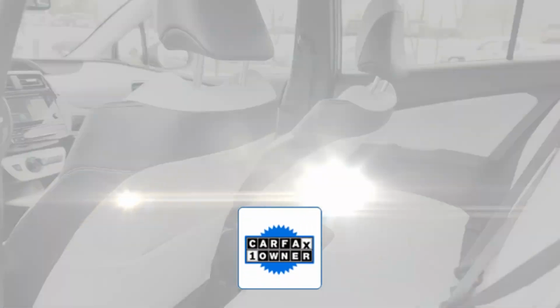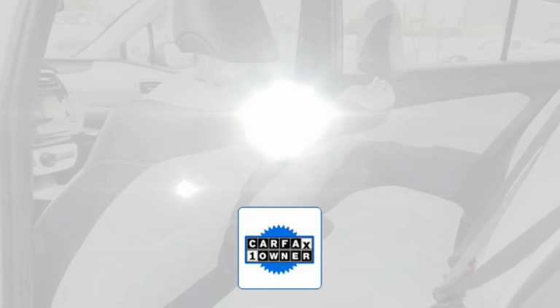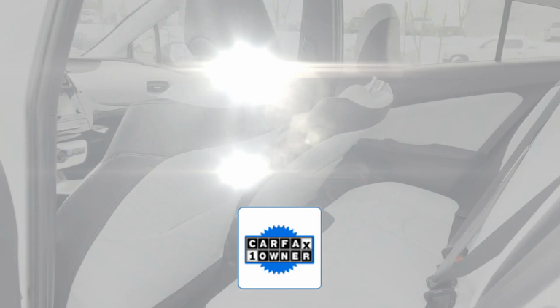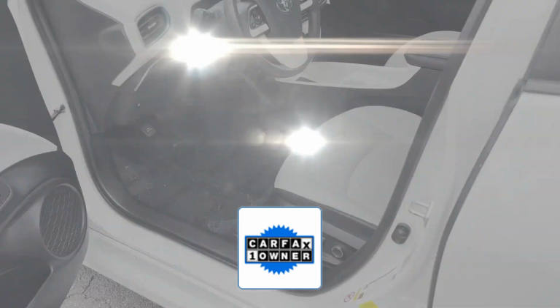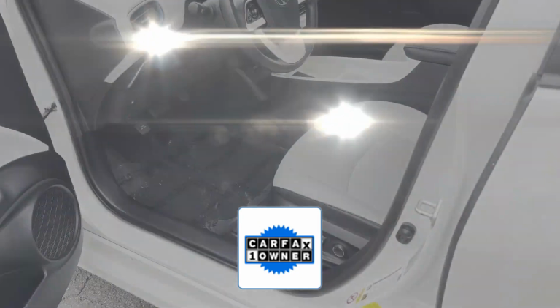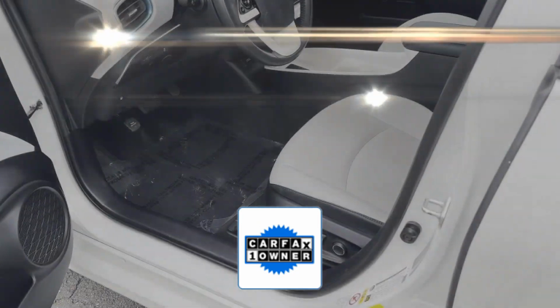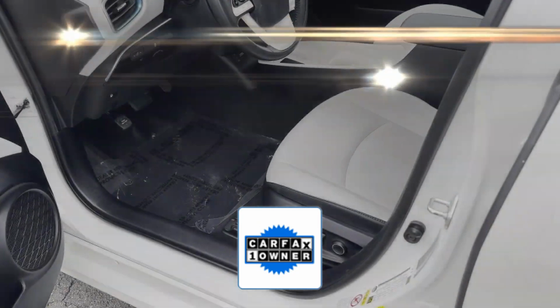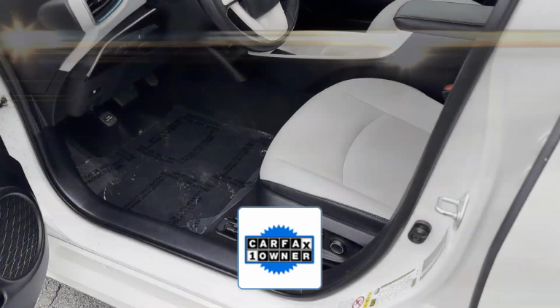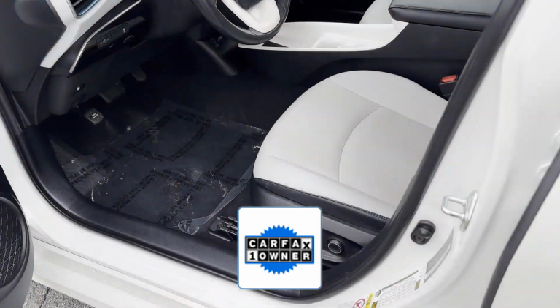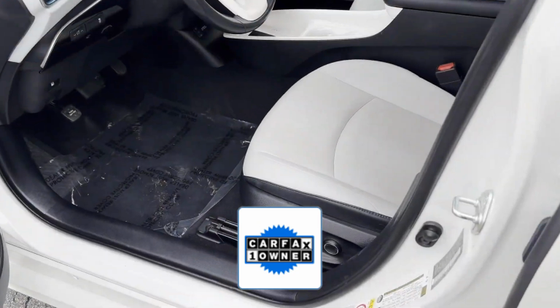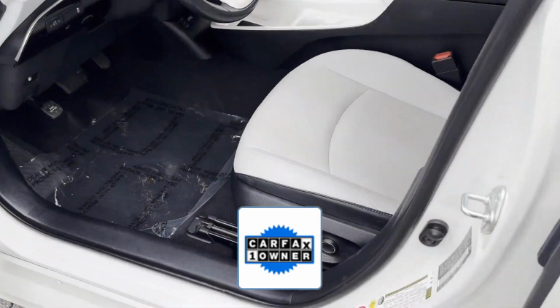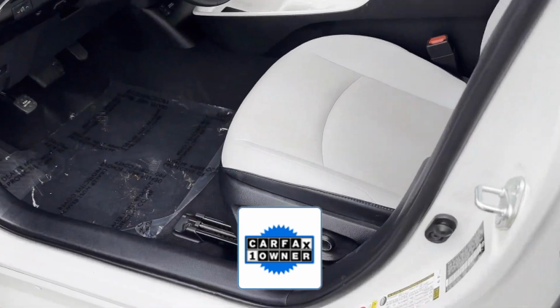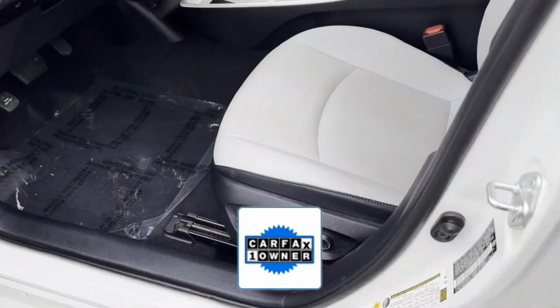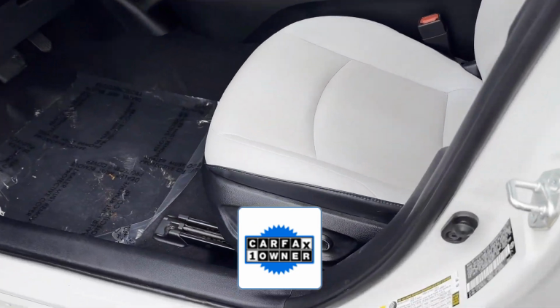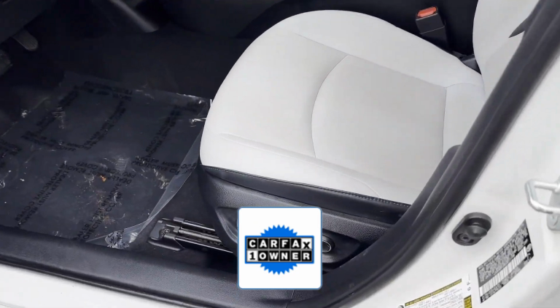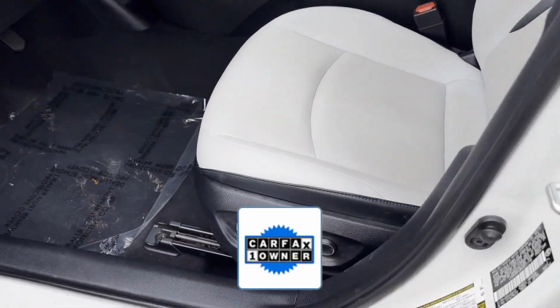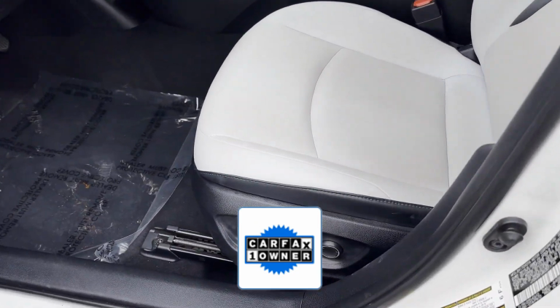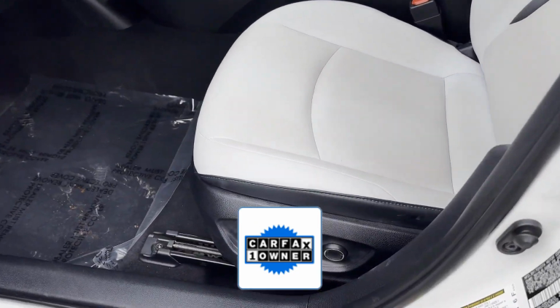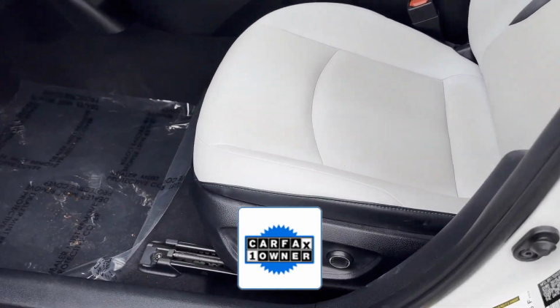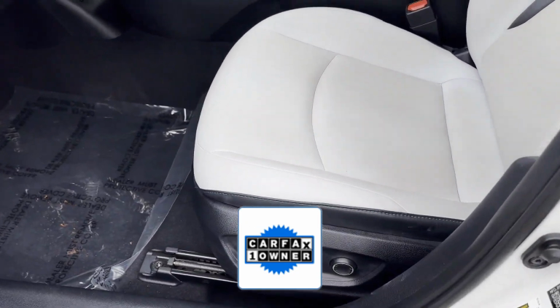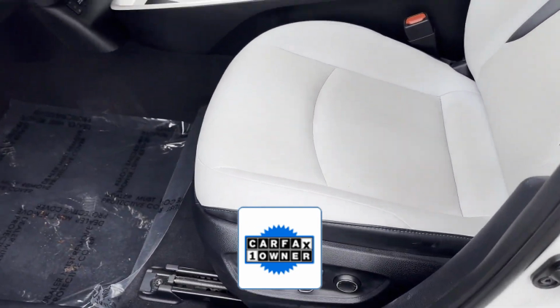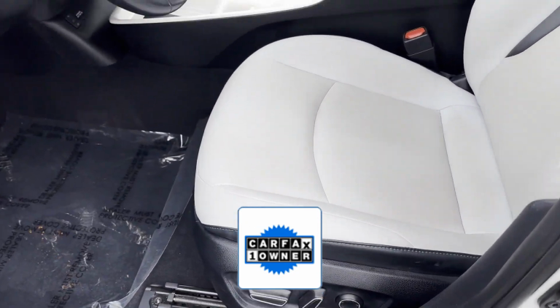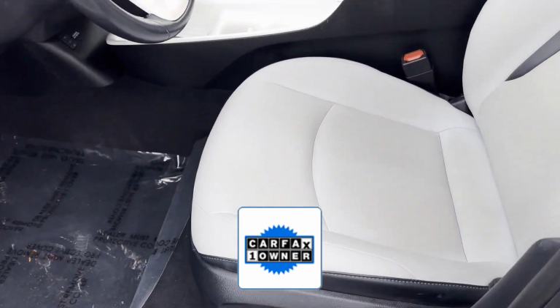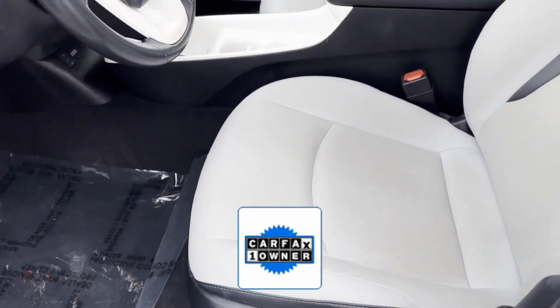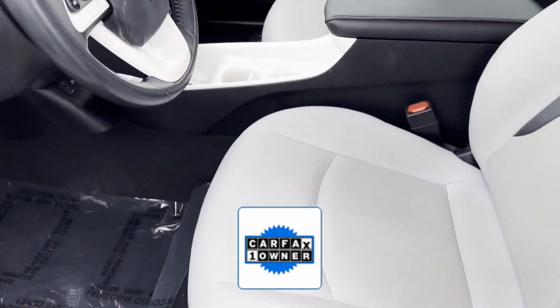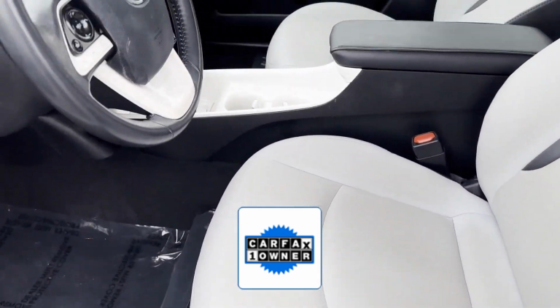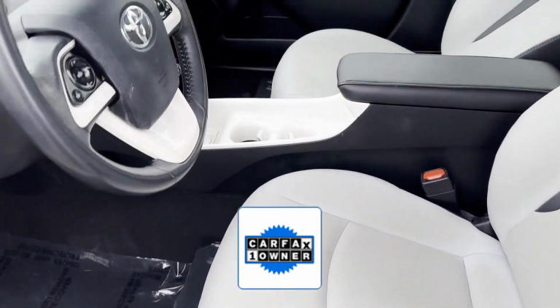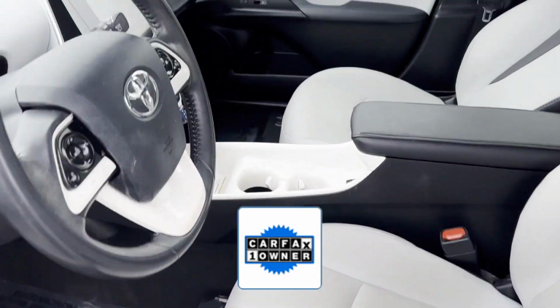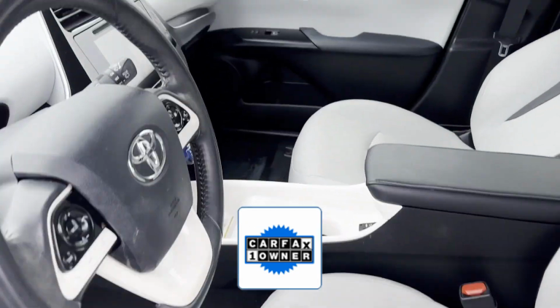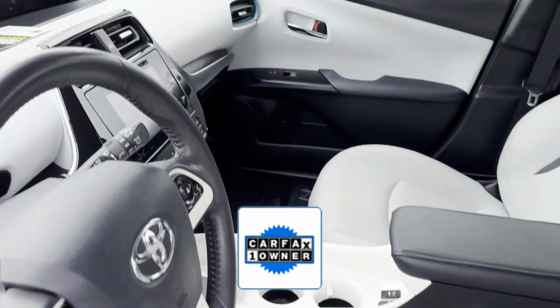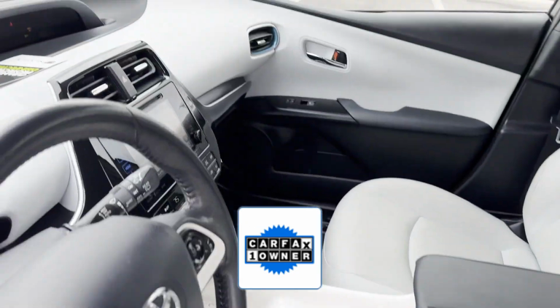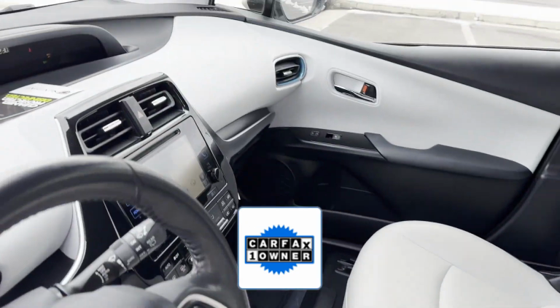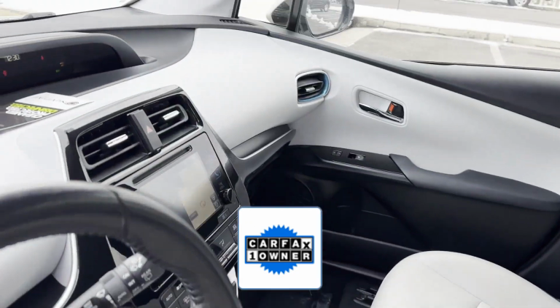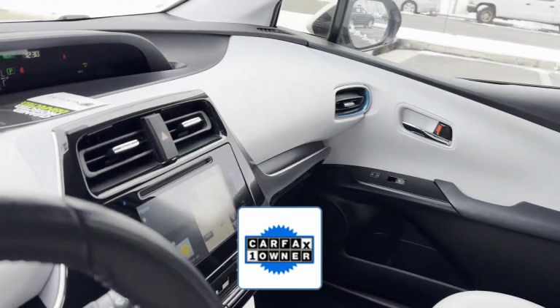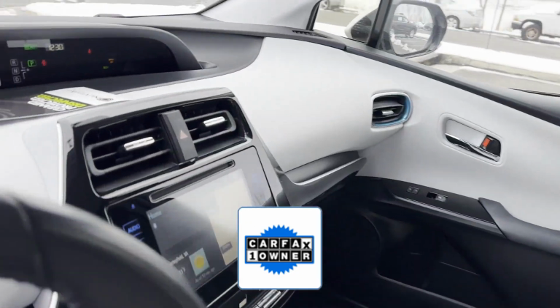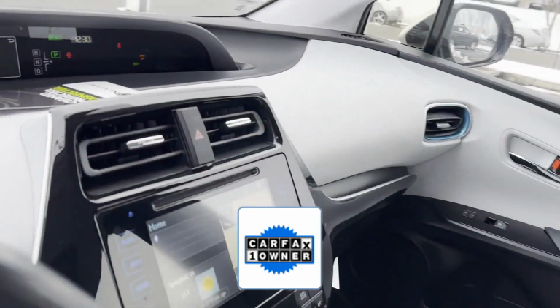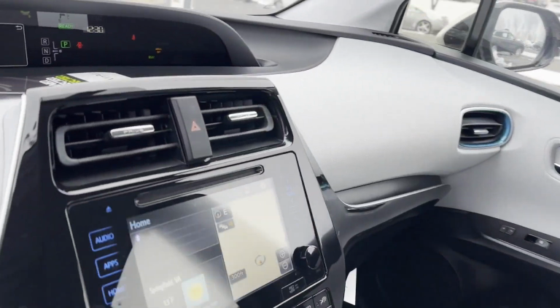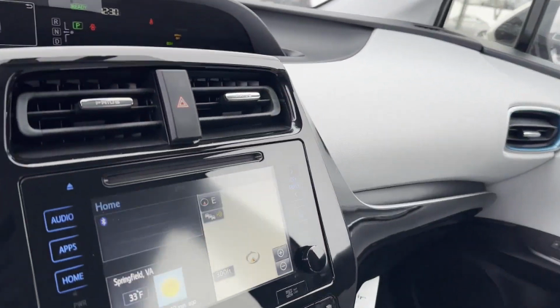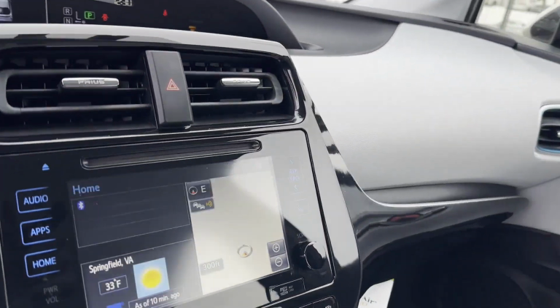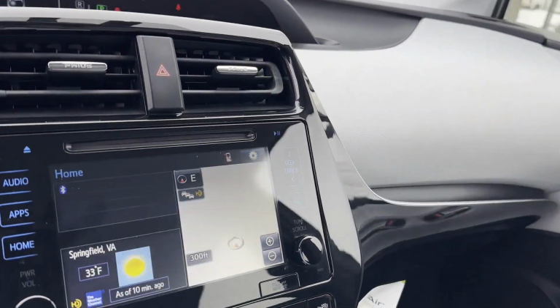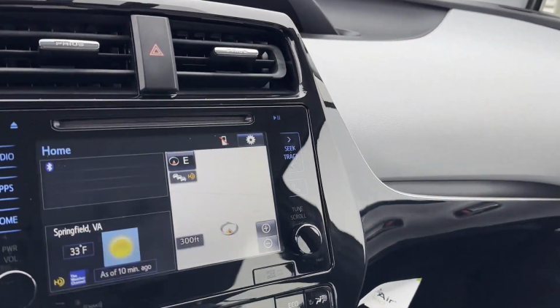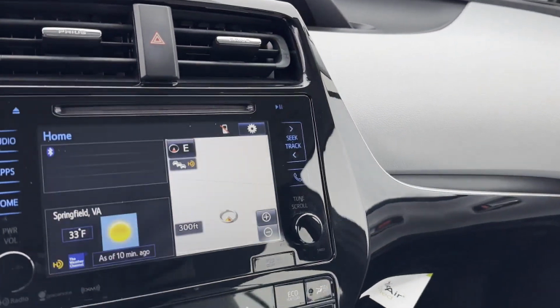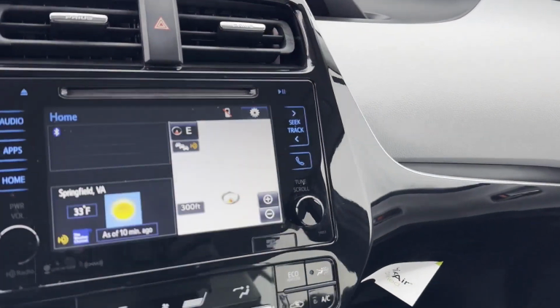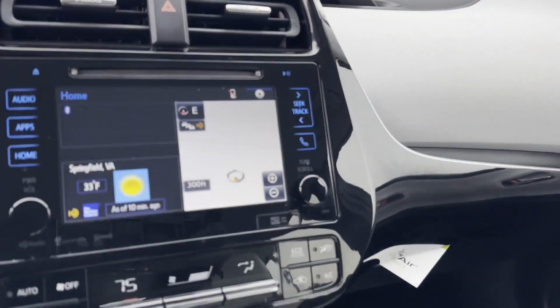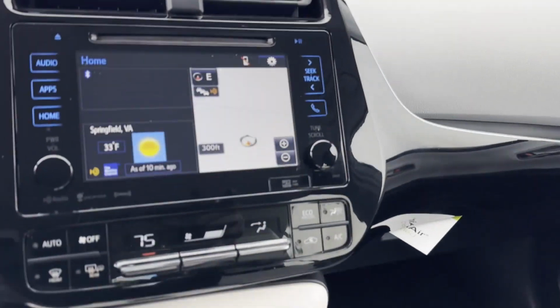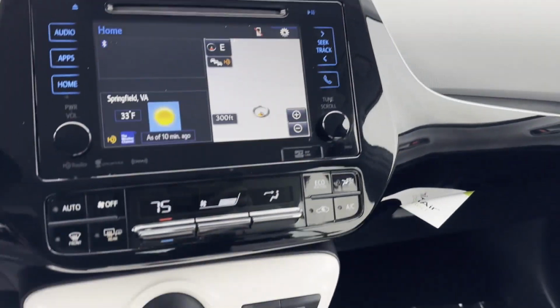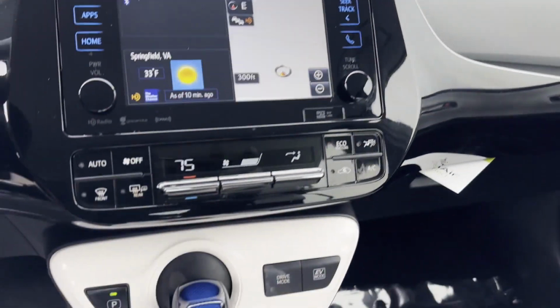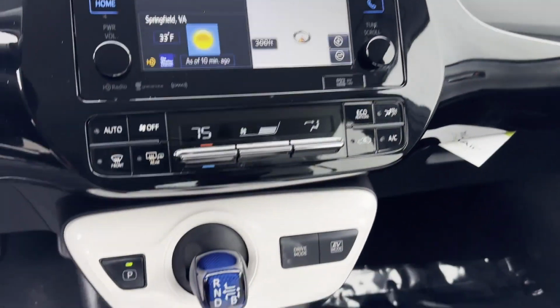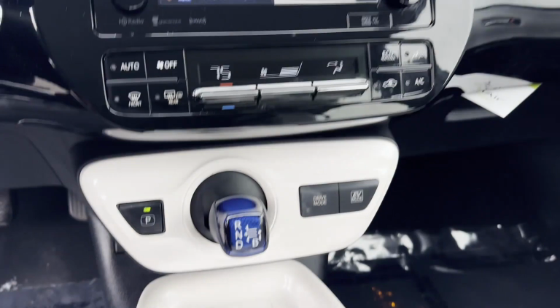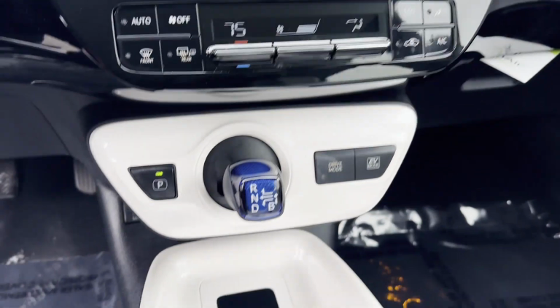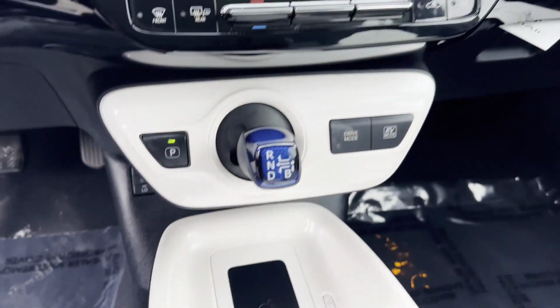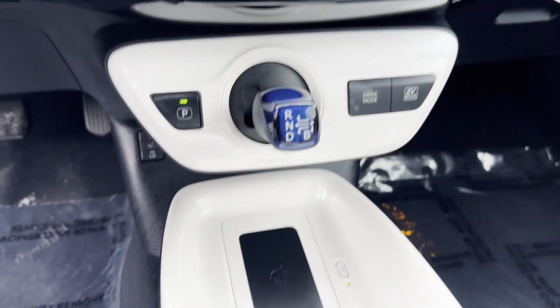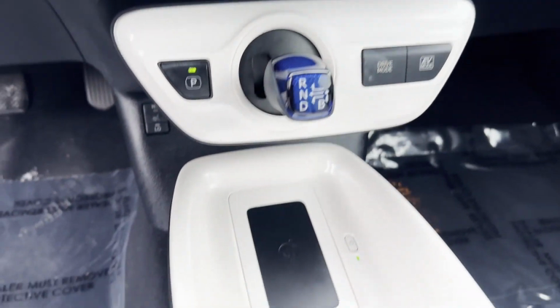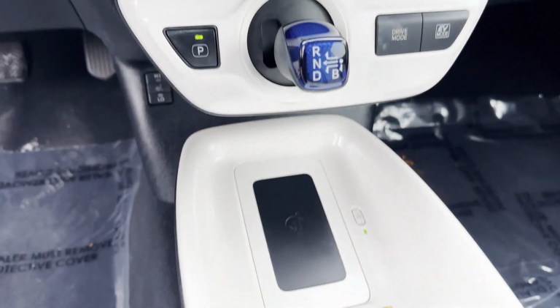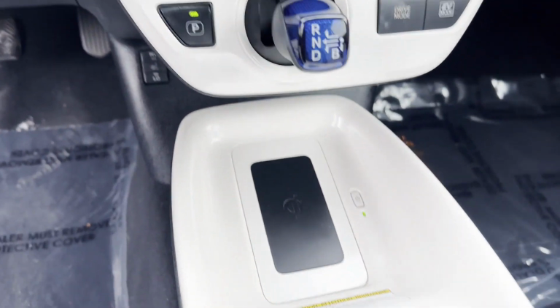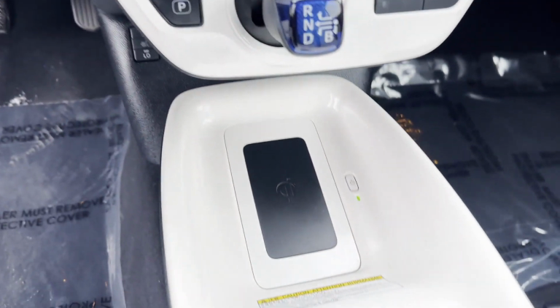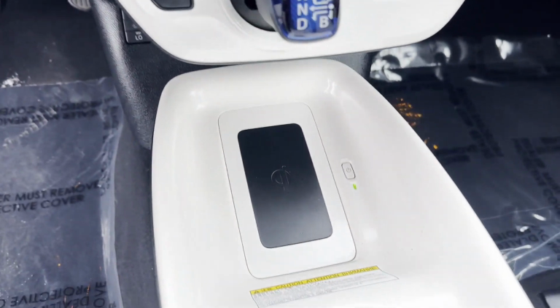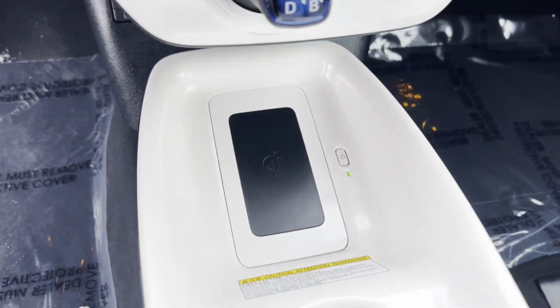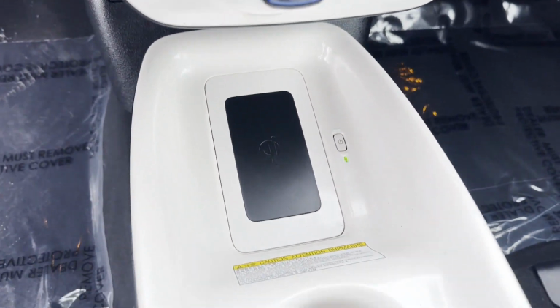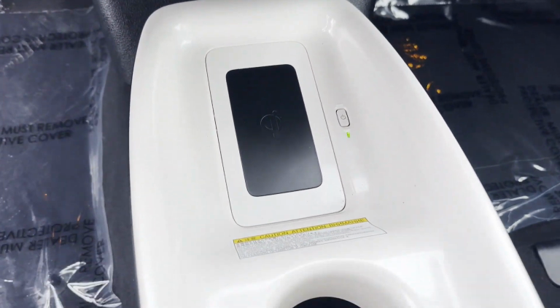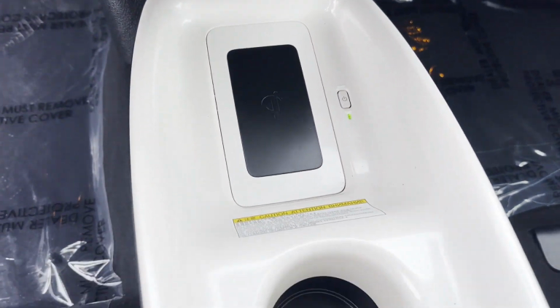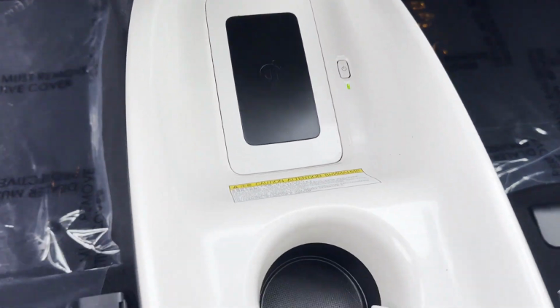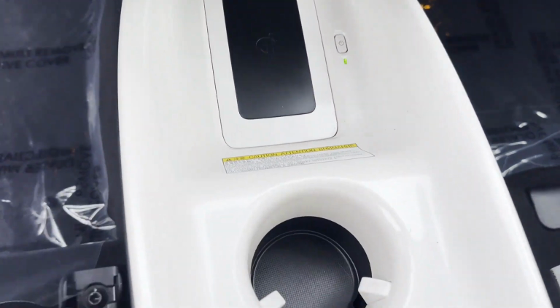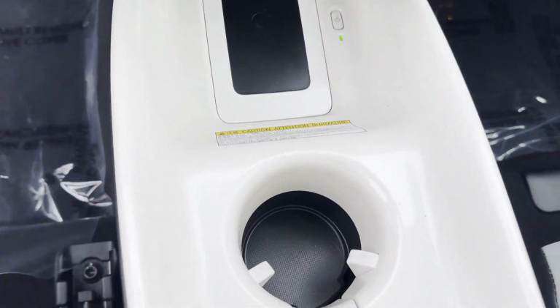As a Carfax one-owner vehicle, enjoy extra advantages such as having less normal wear and tear. Come in now, this vehicle is ready for immediate delivery.